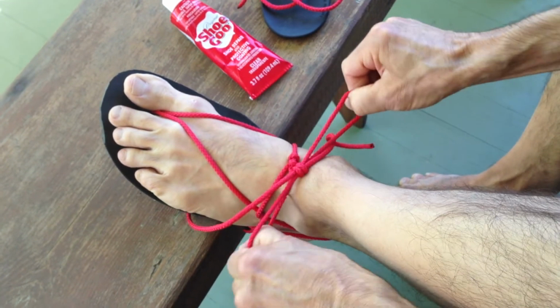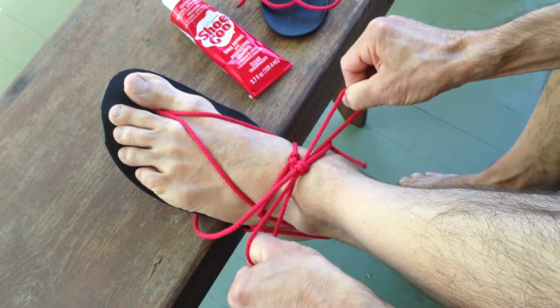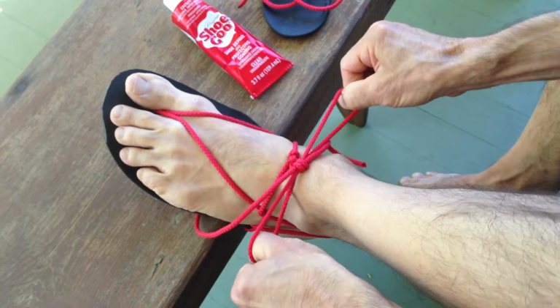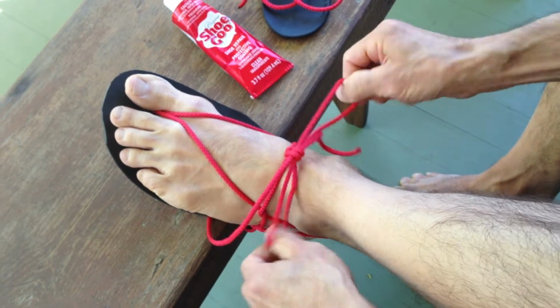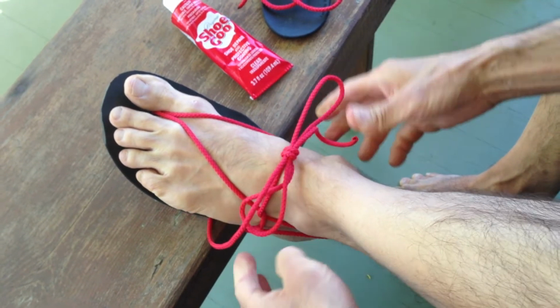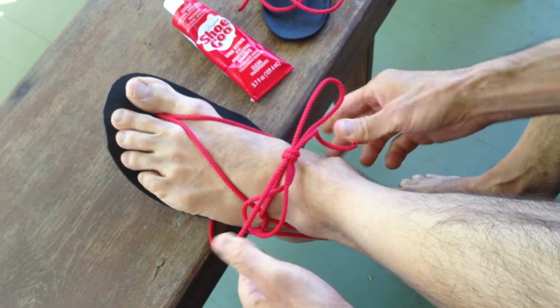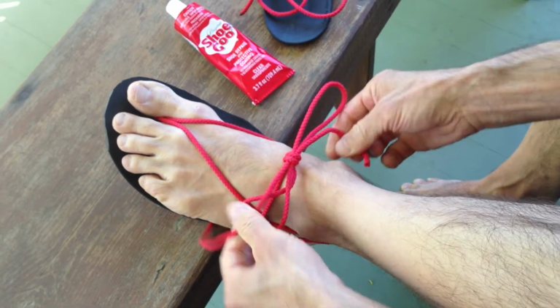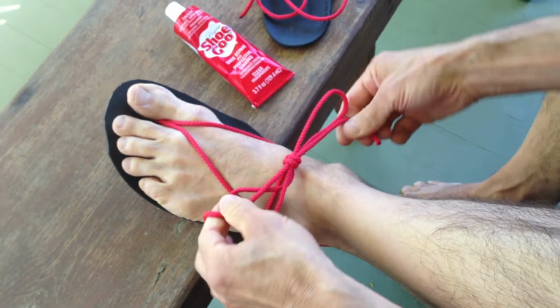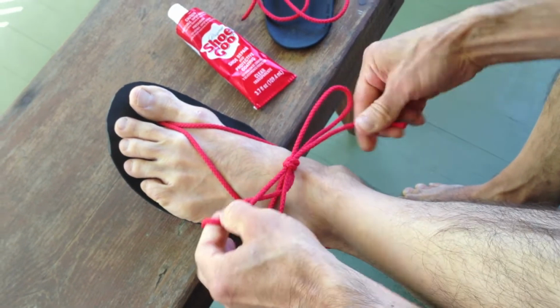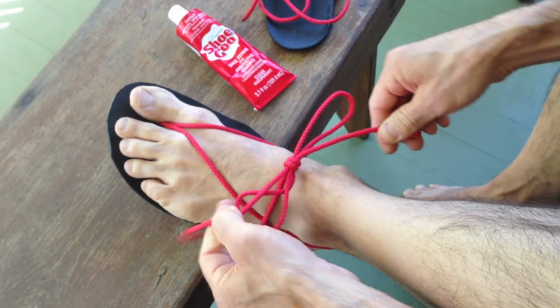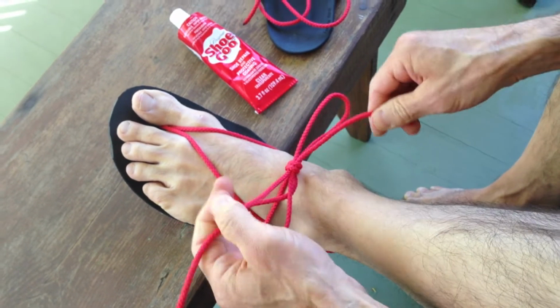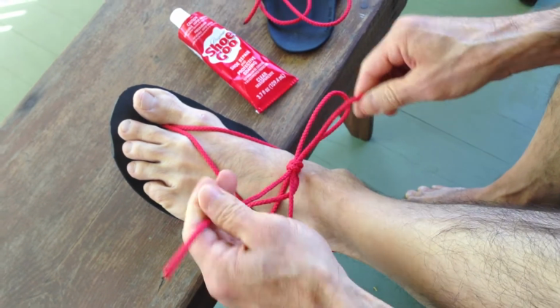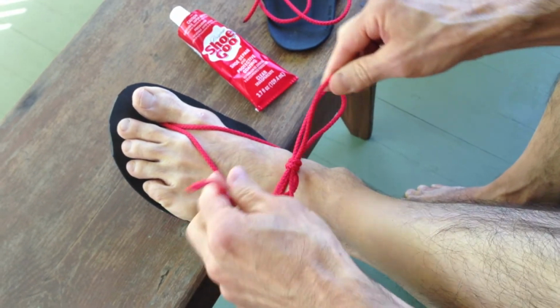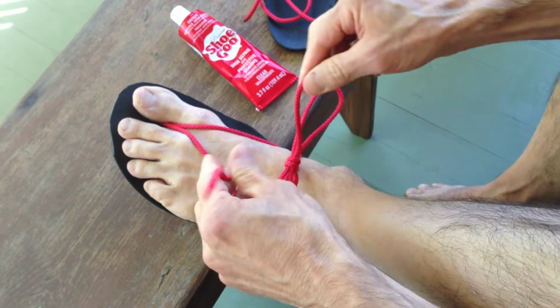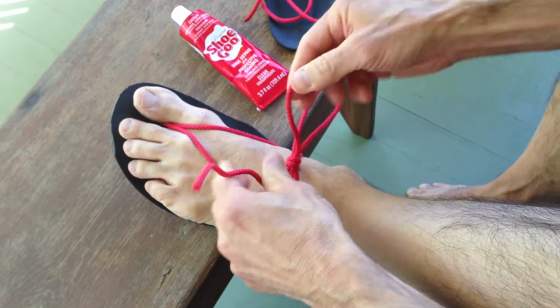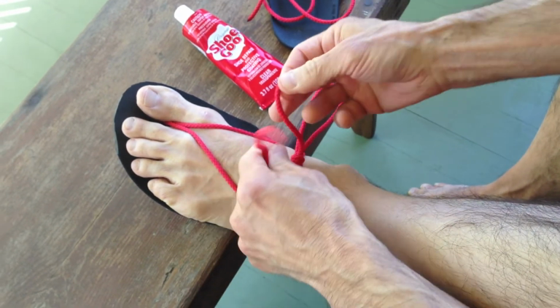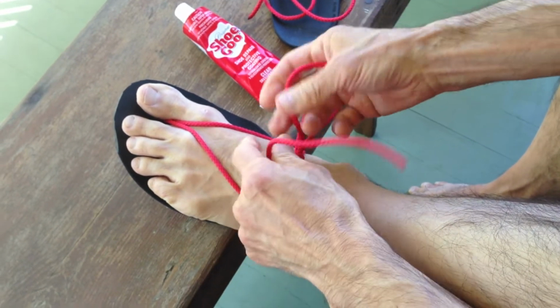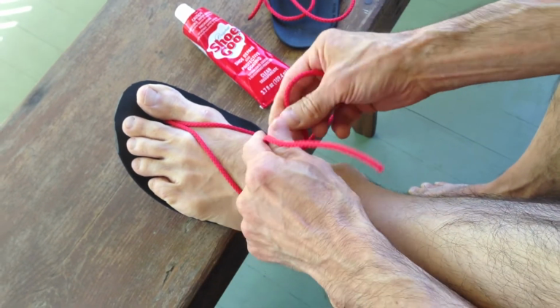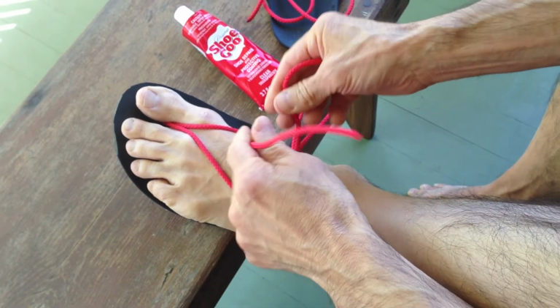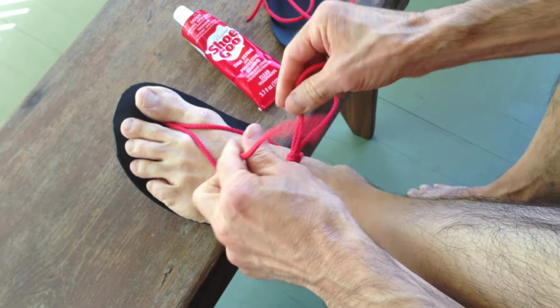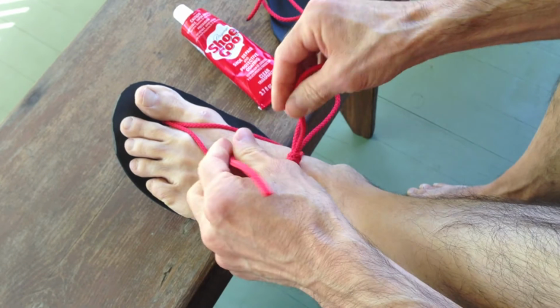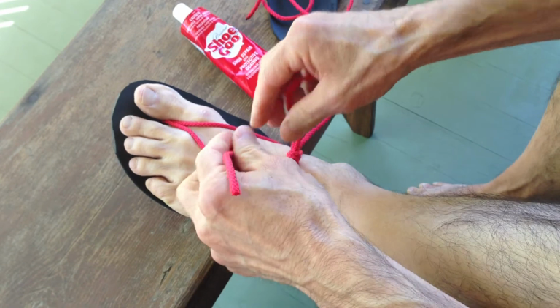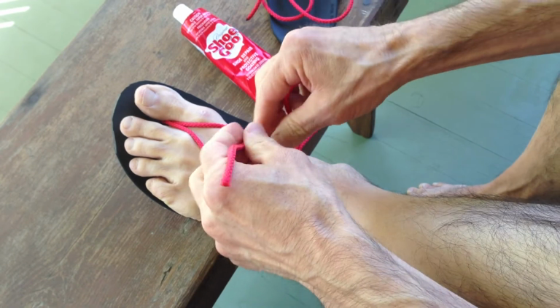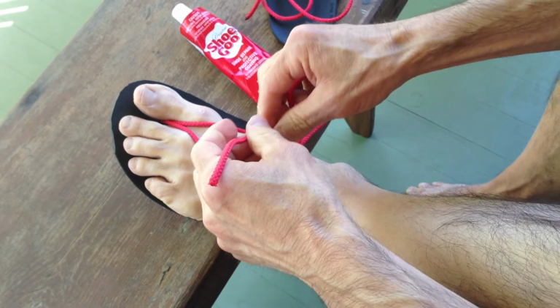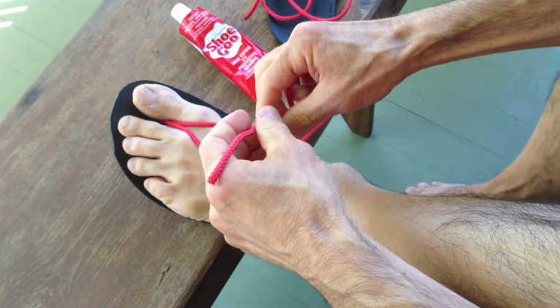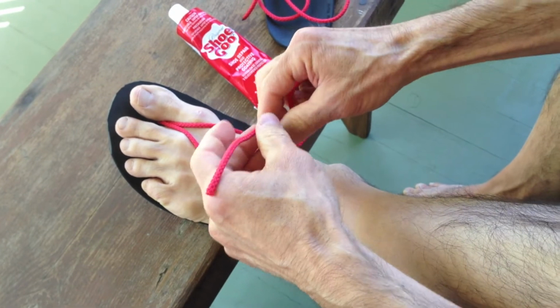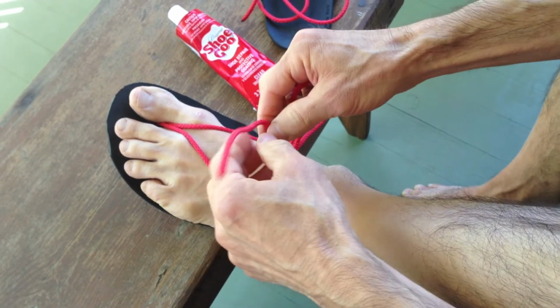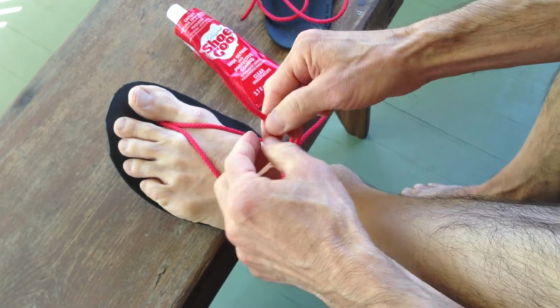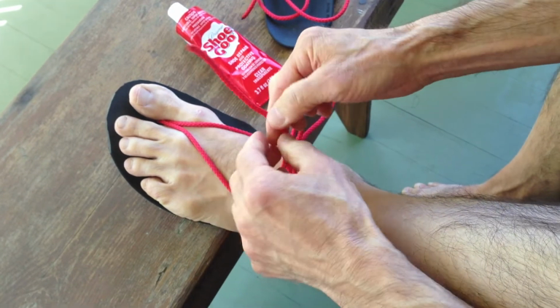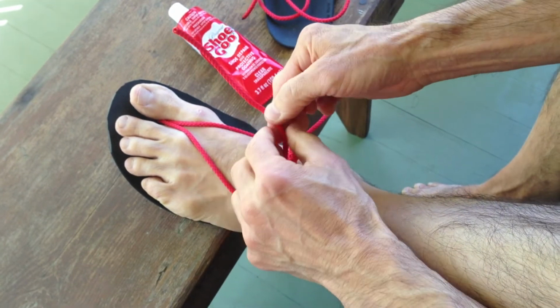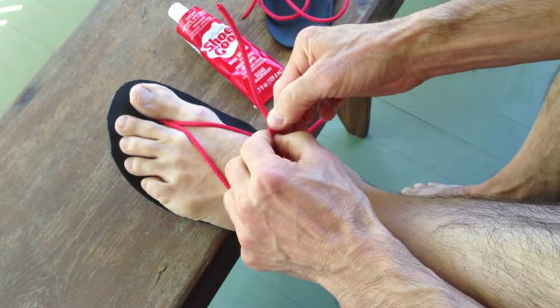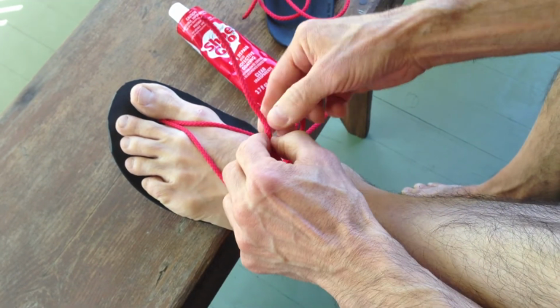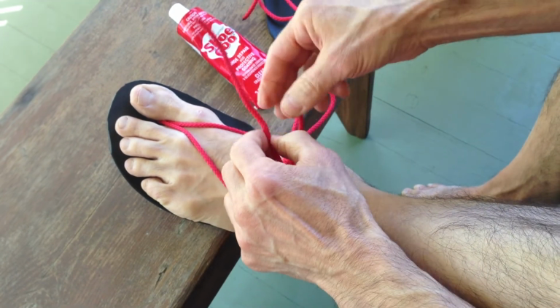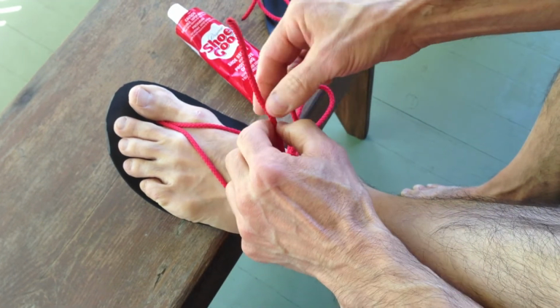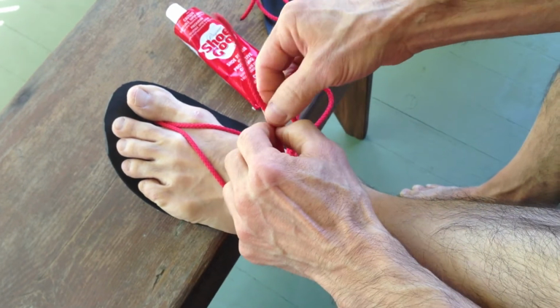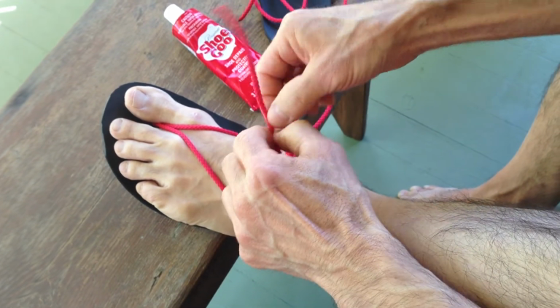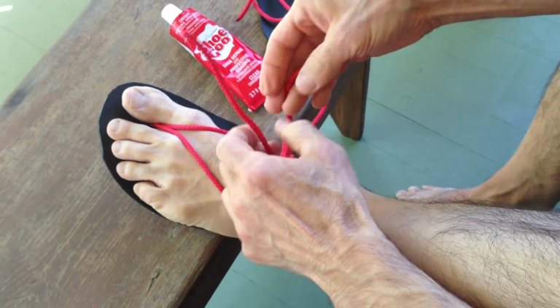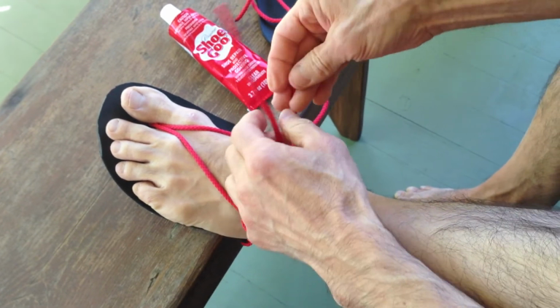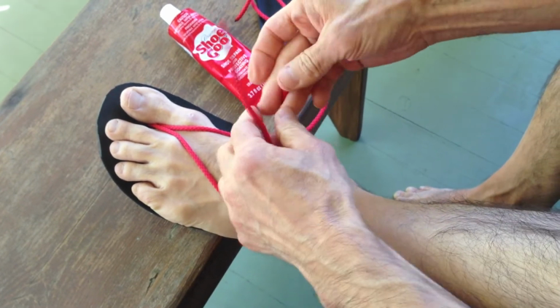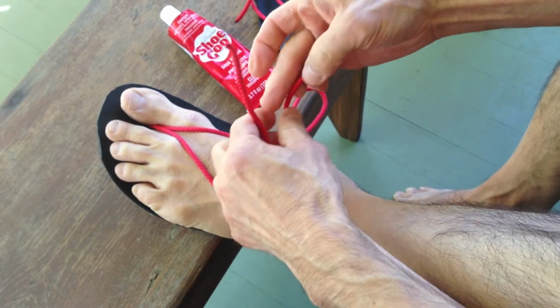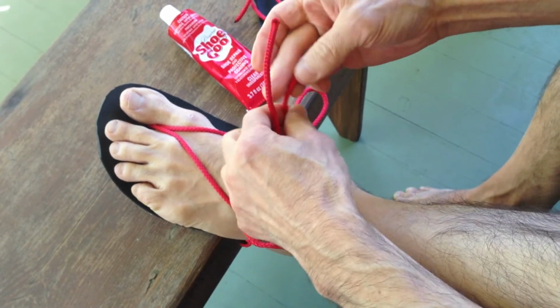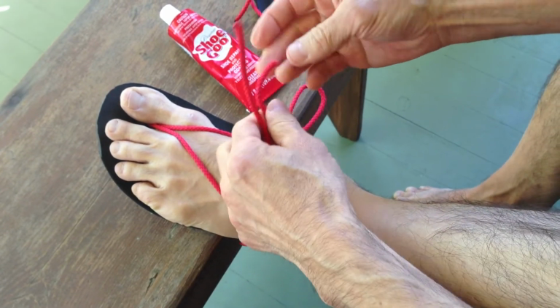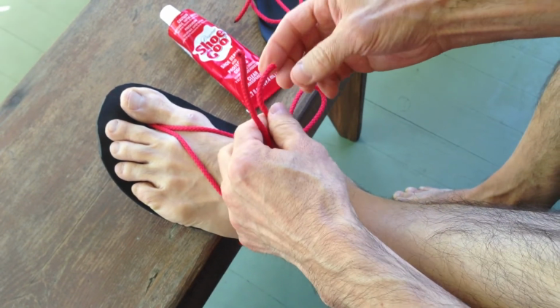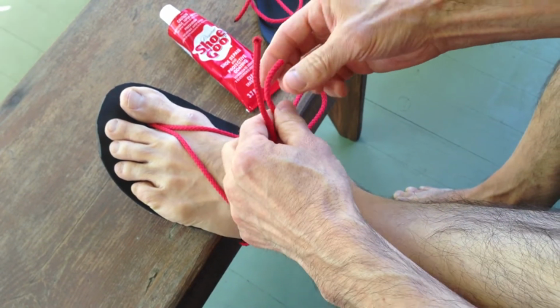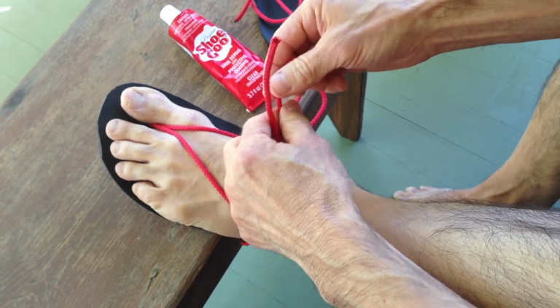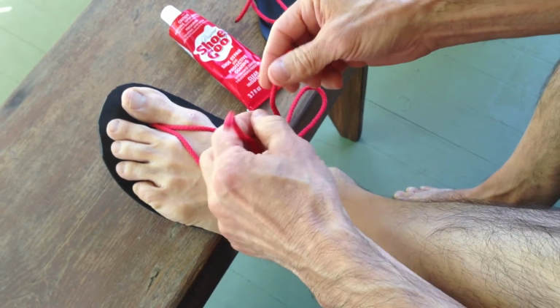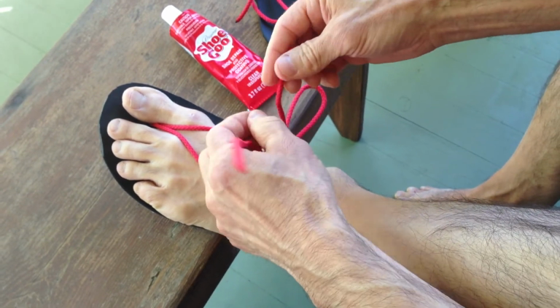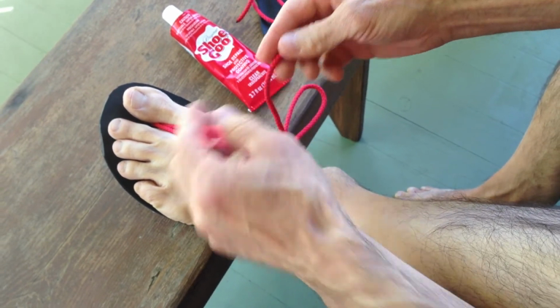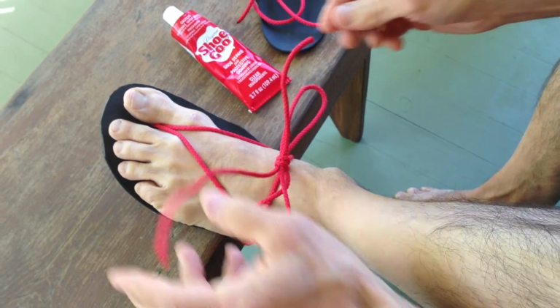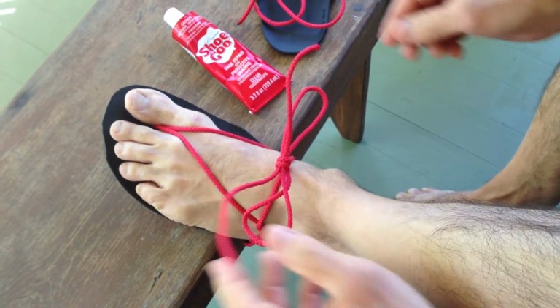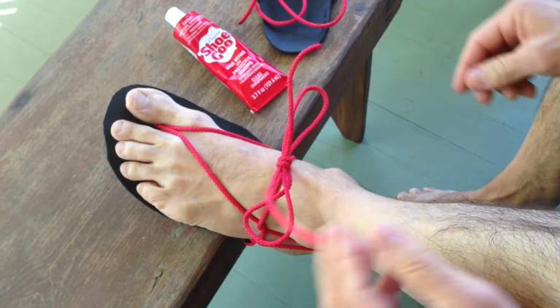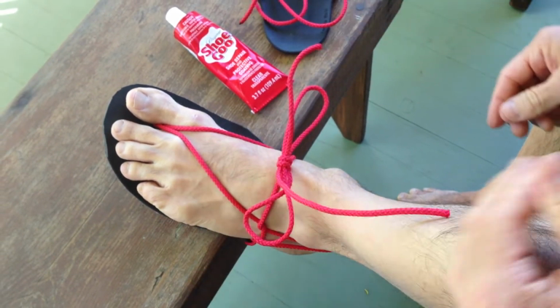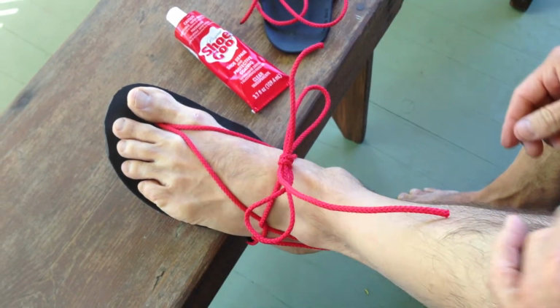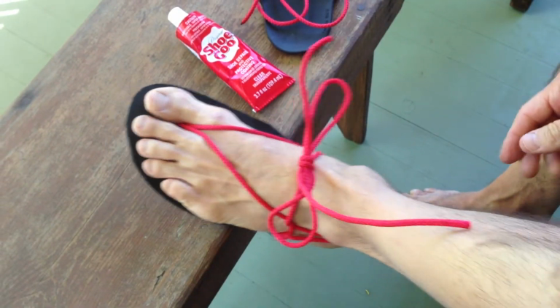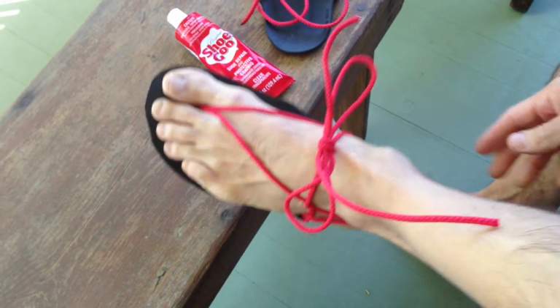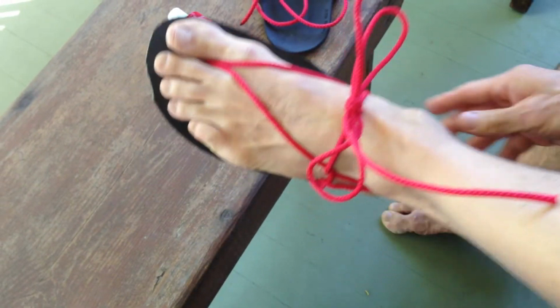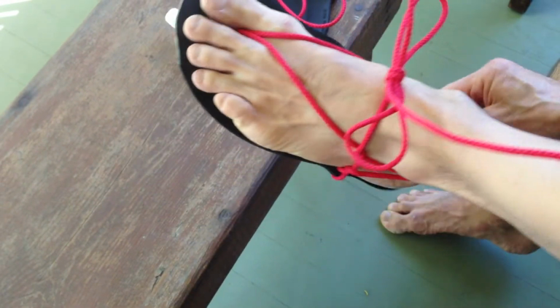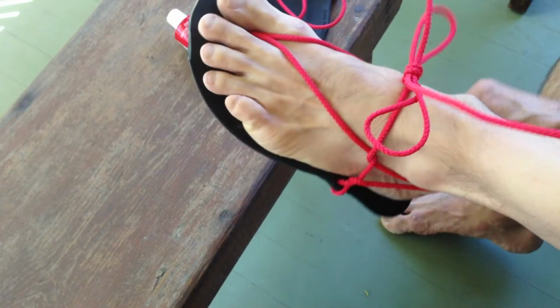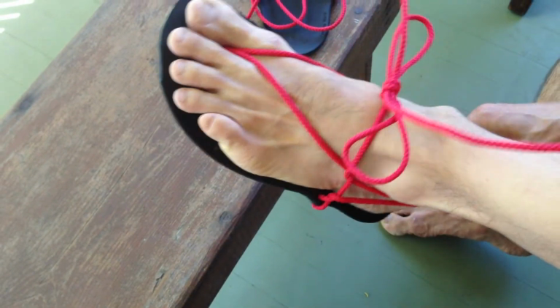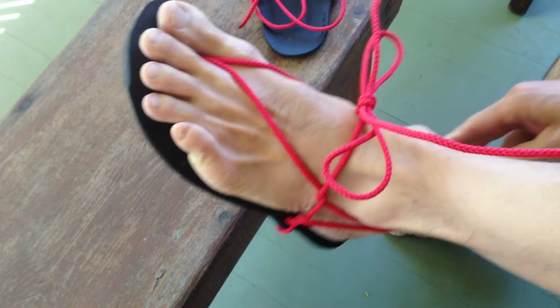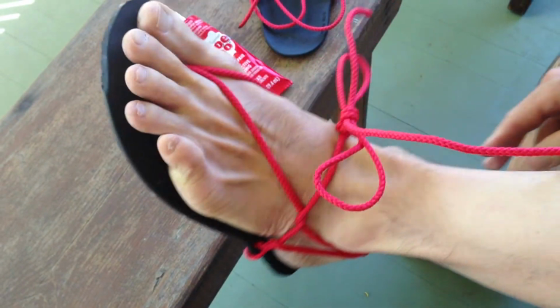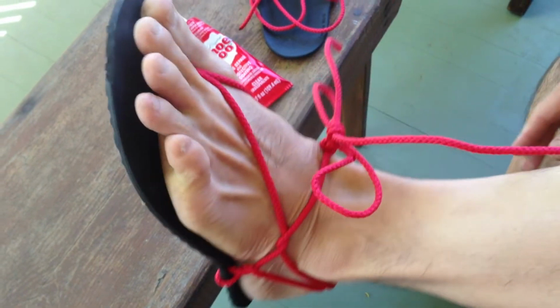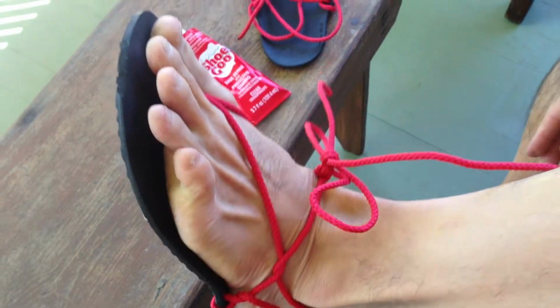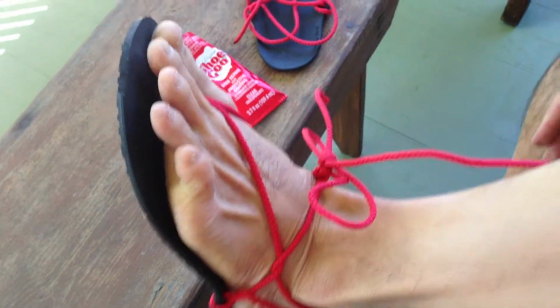And then later I'll cut off the excess and use a flame to melt the end so that it won't unravel, and this is what it looks like.